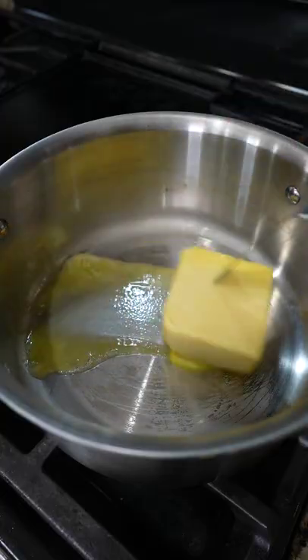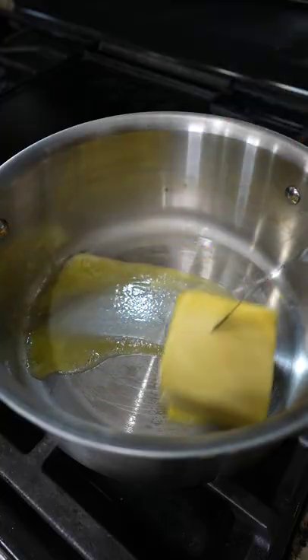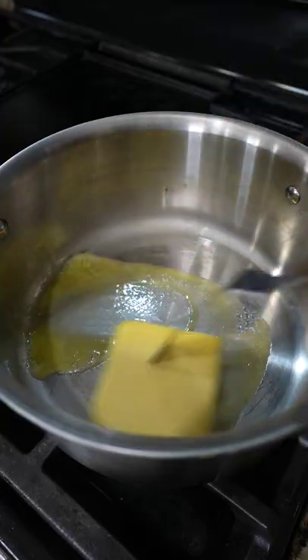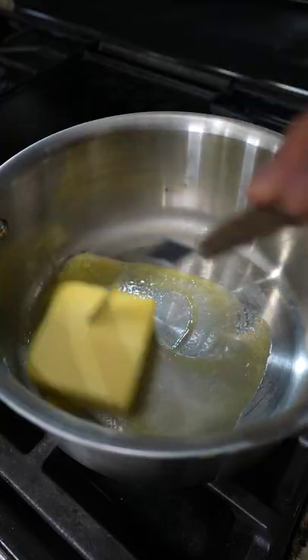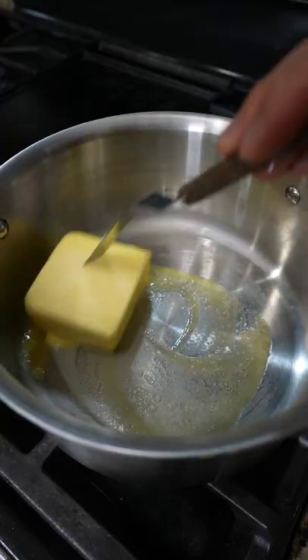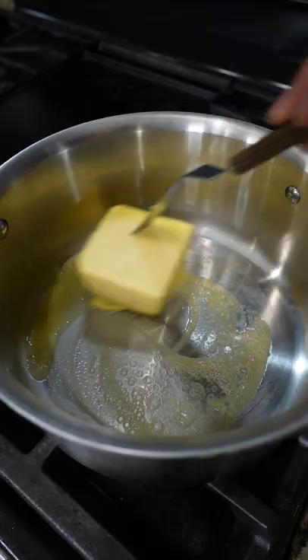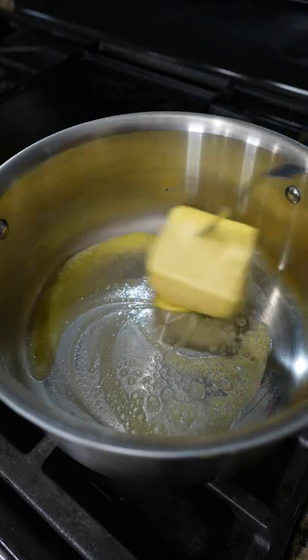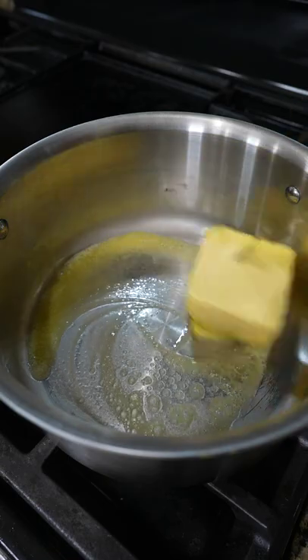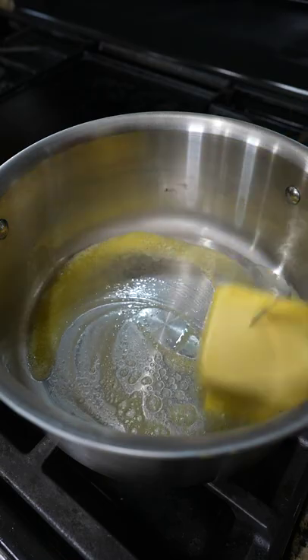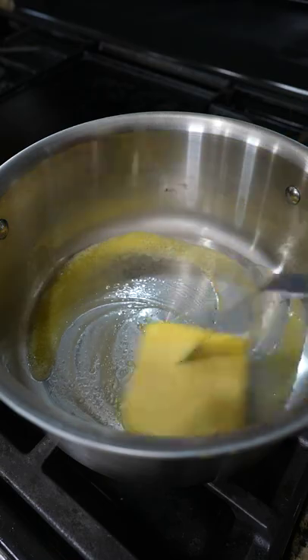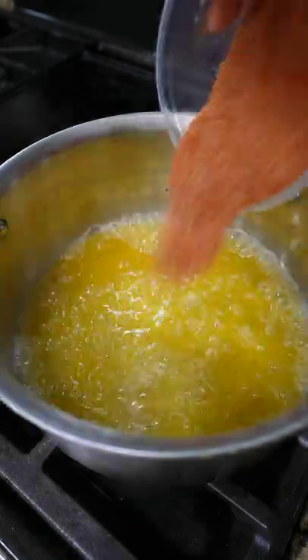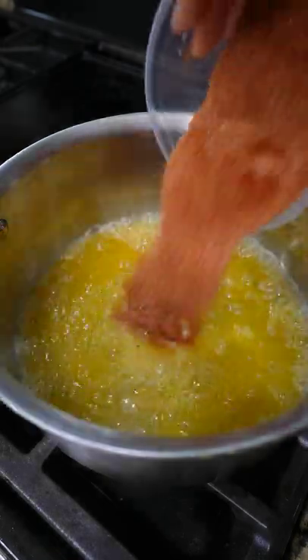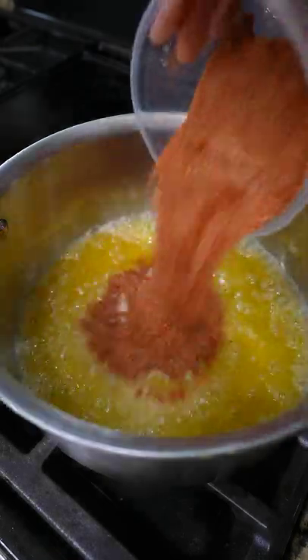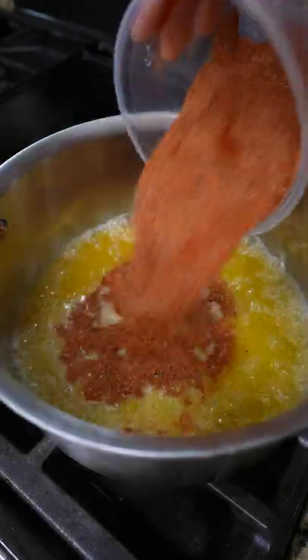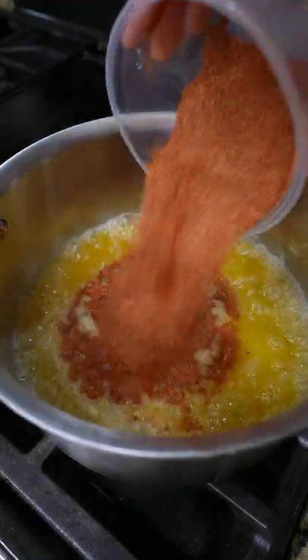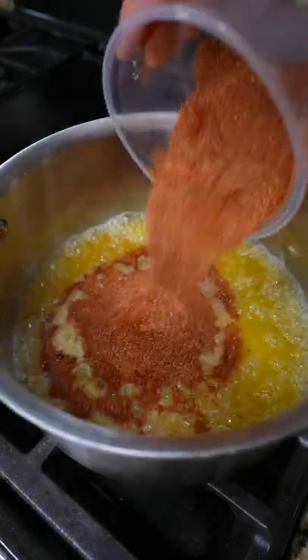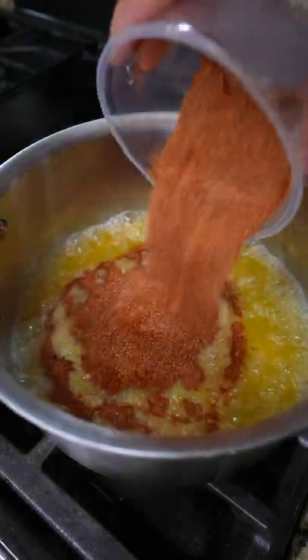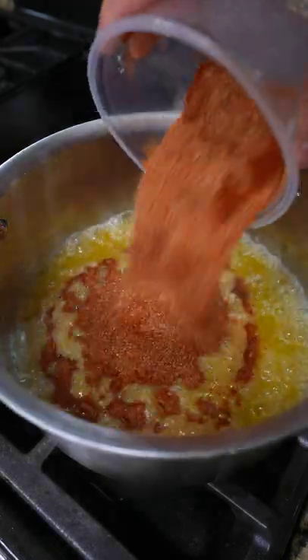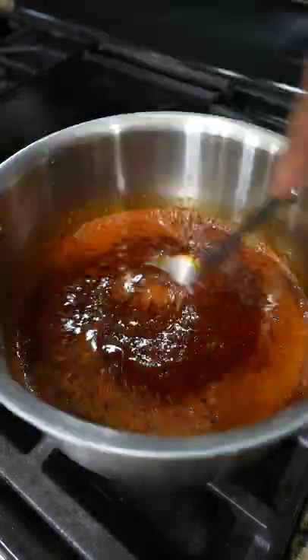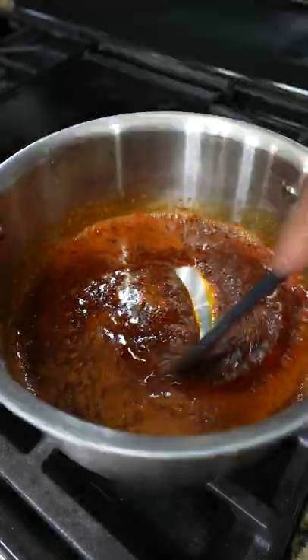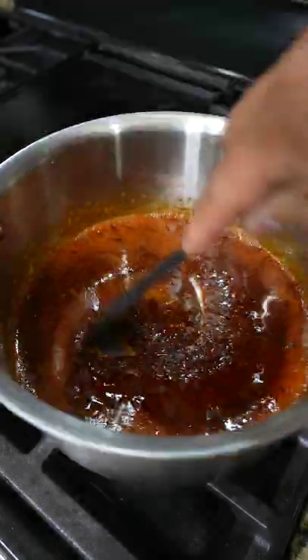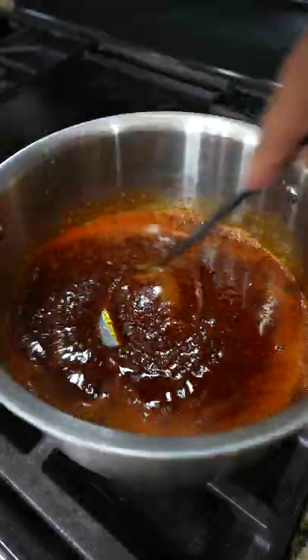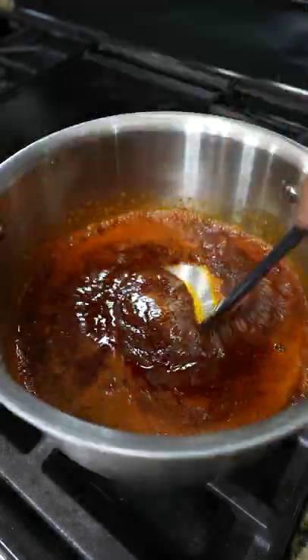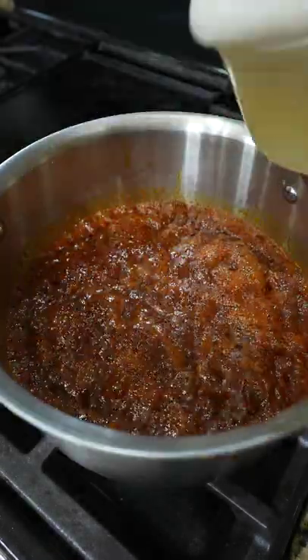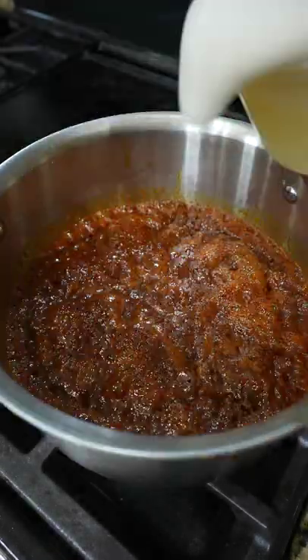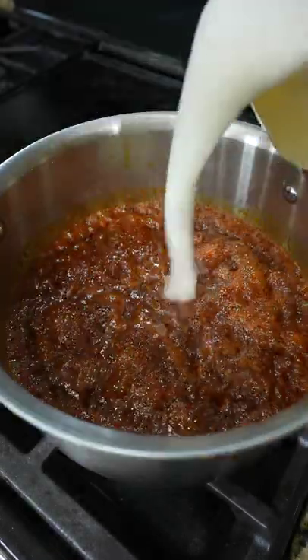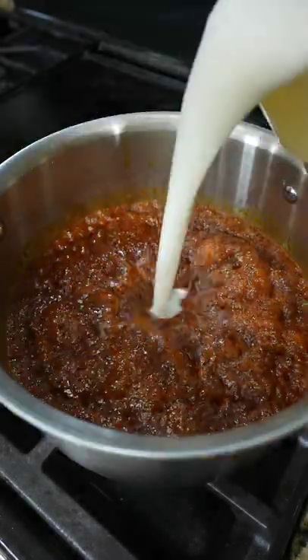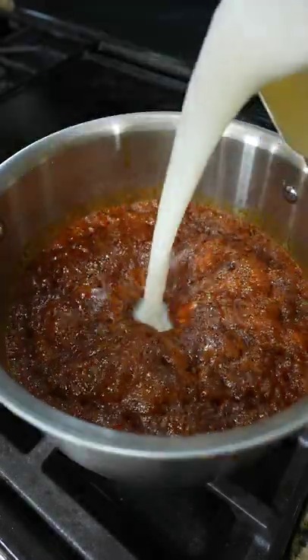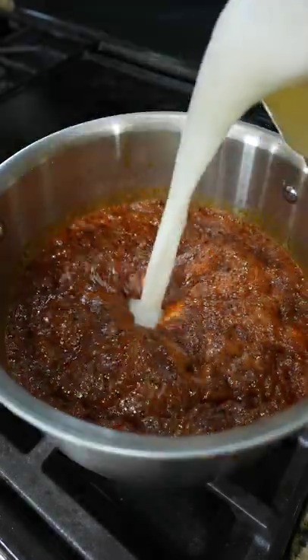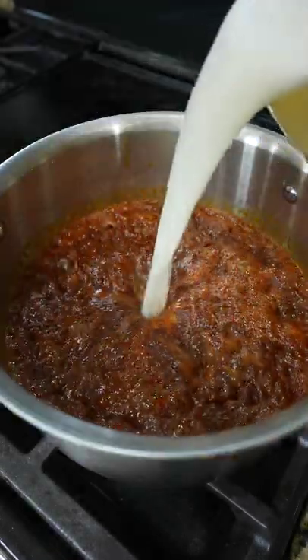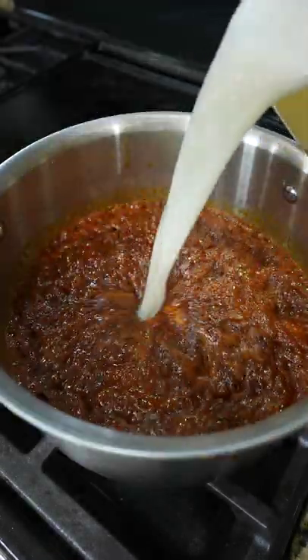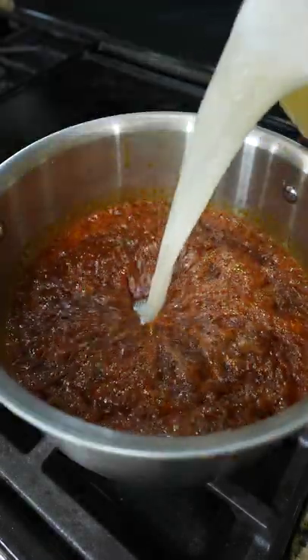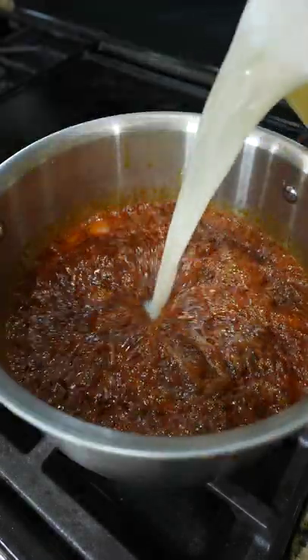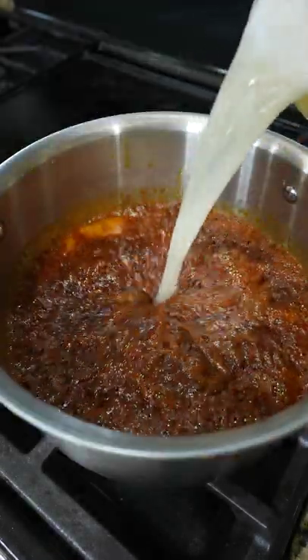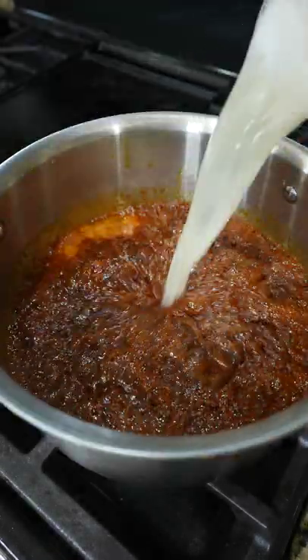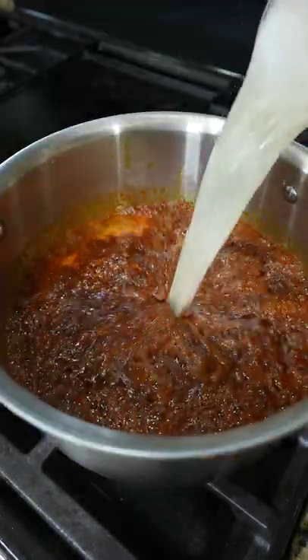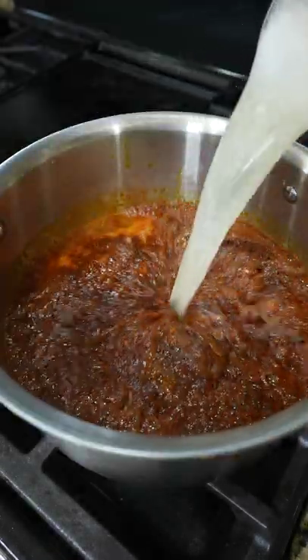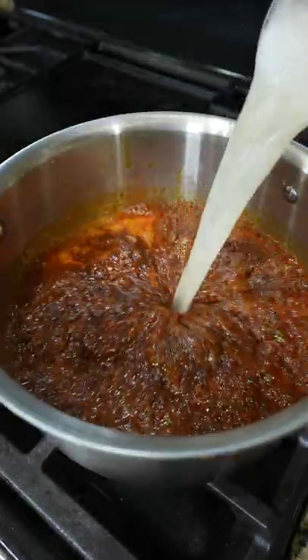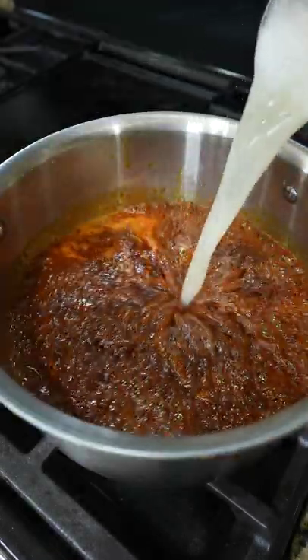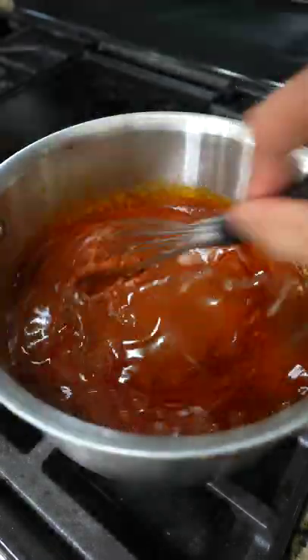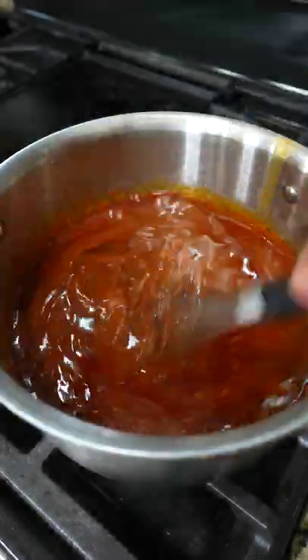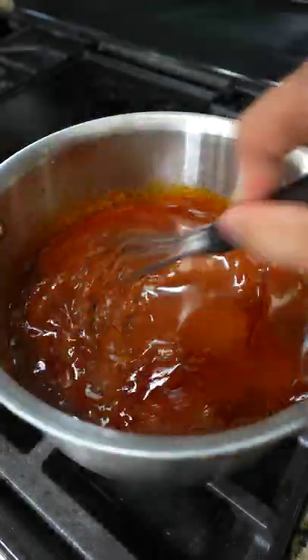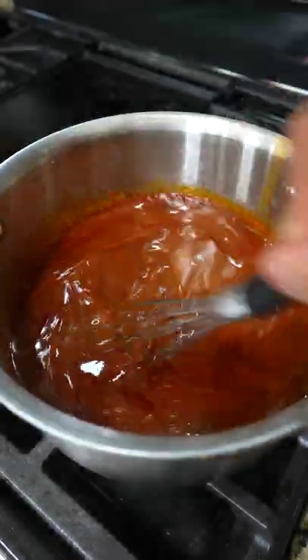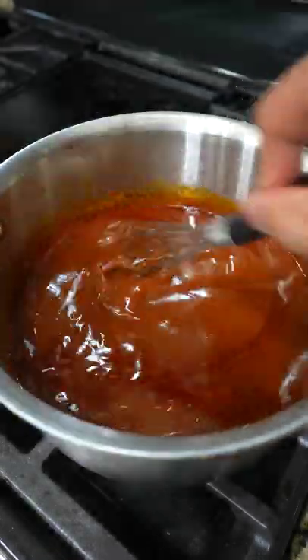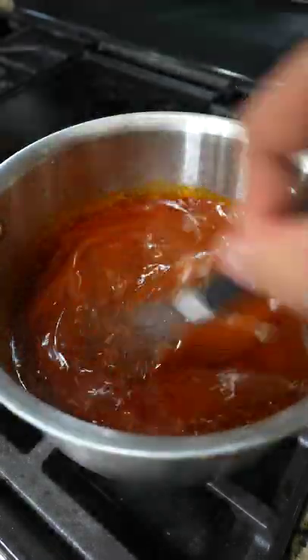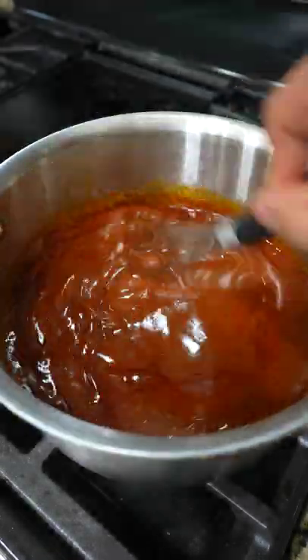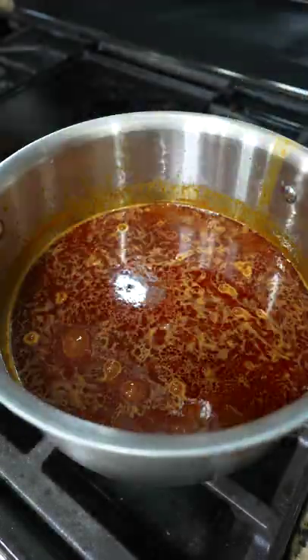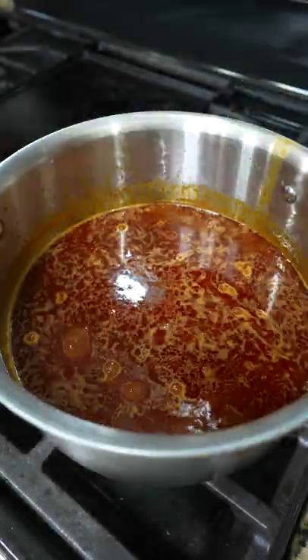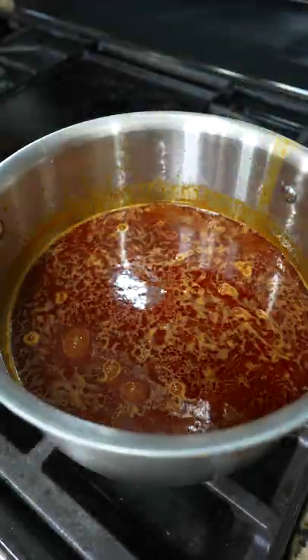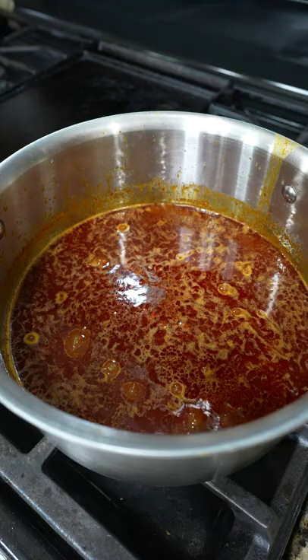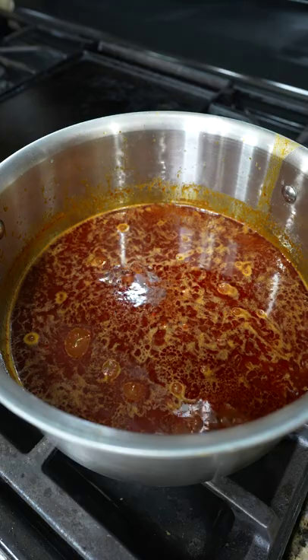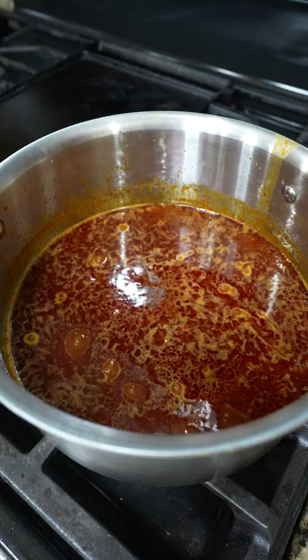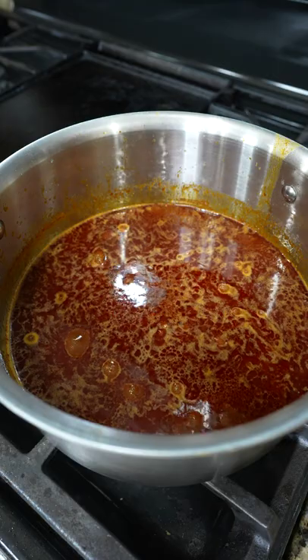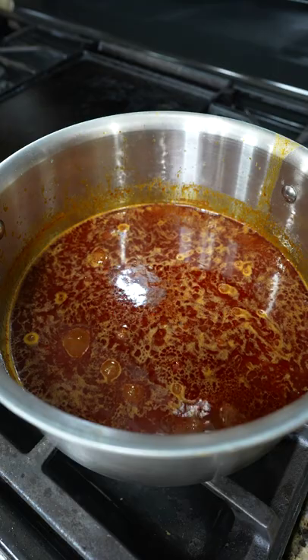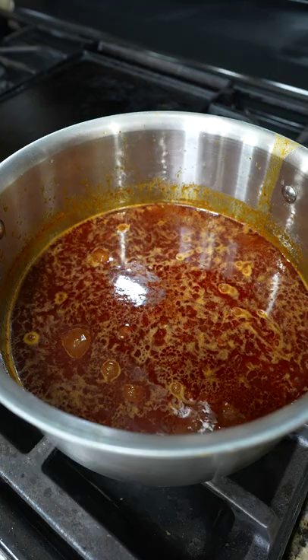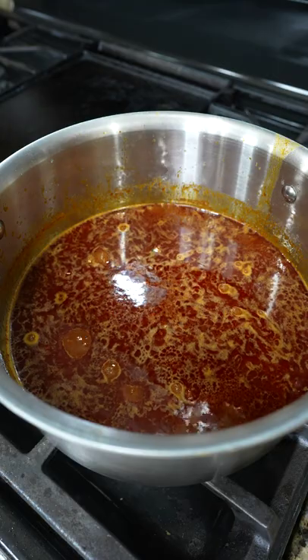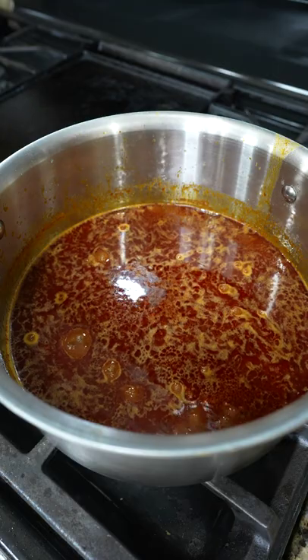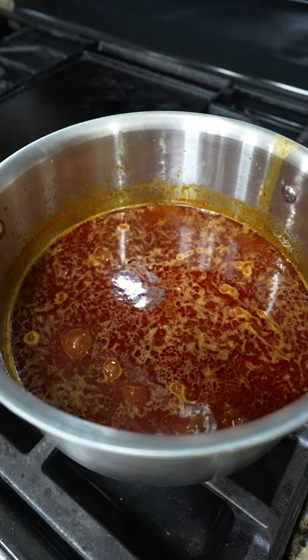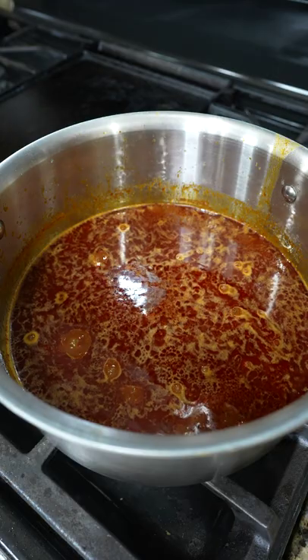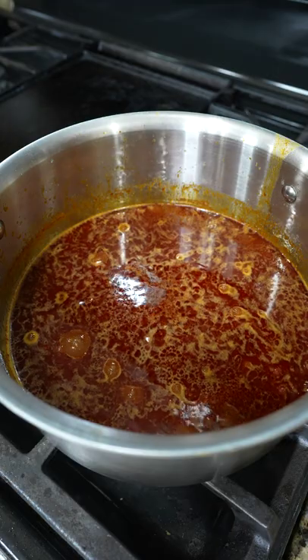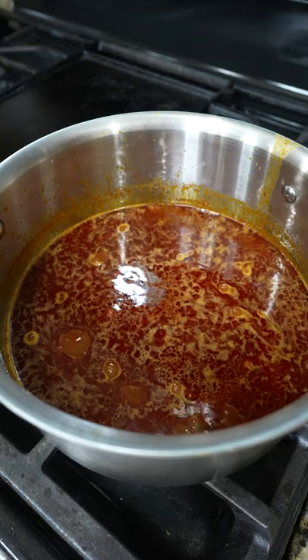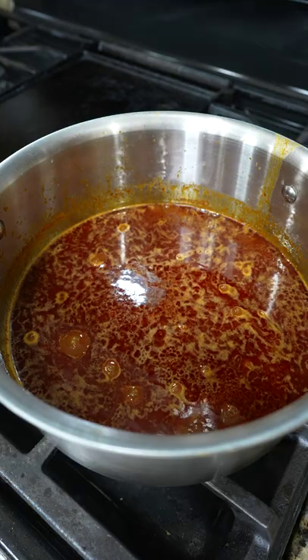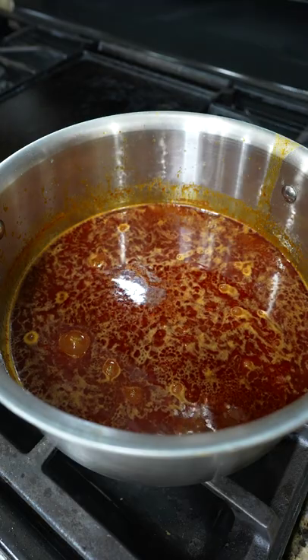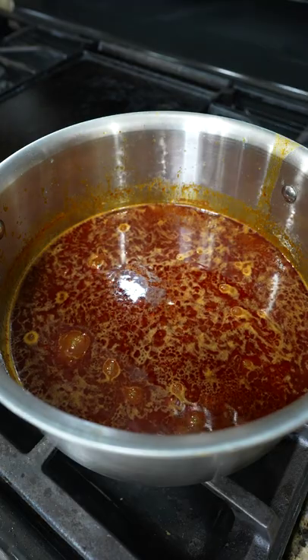In a small pot, melt the butter, add Cajun spice blend, give it a whisk, then combine the blended garlic coconut water, bring it to a simmer, and let it reduce for 15 to 20 minutes.